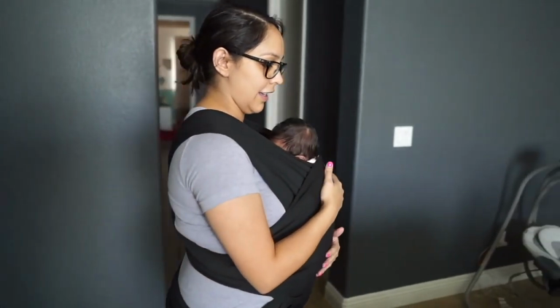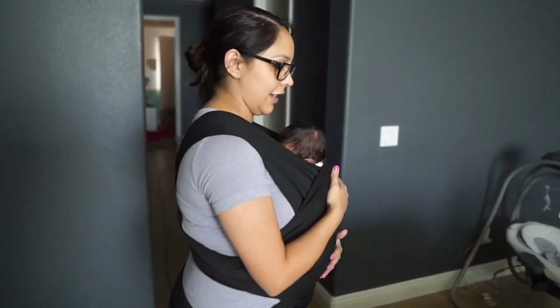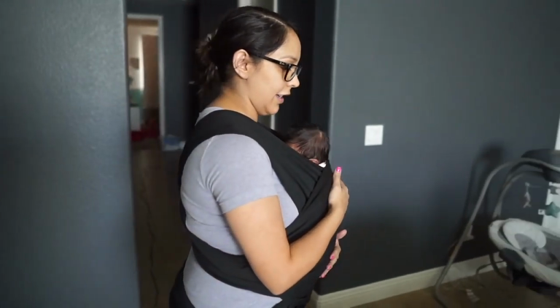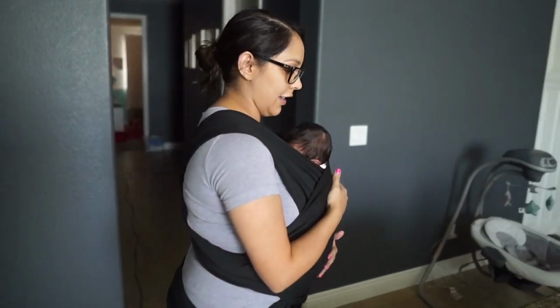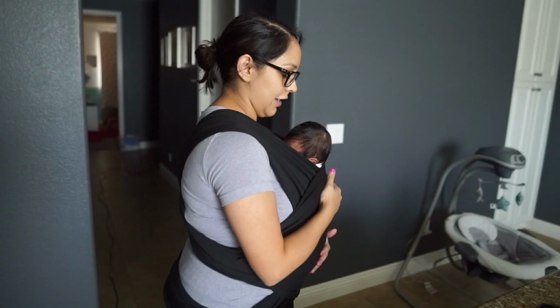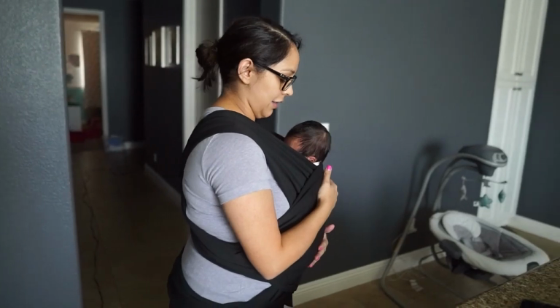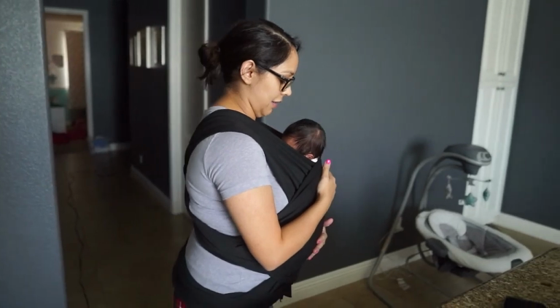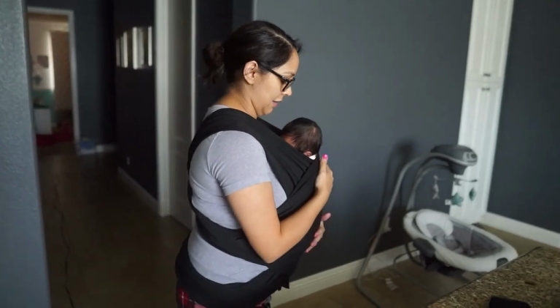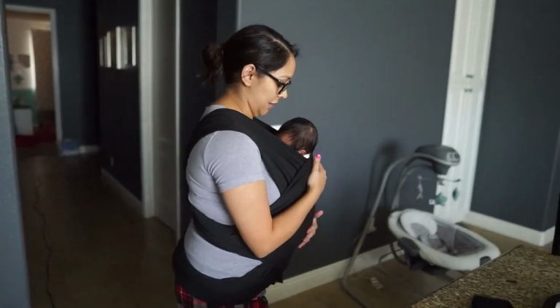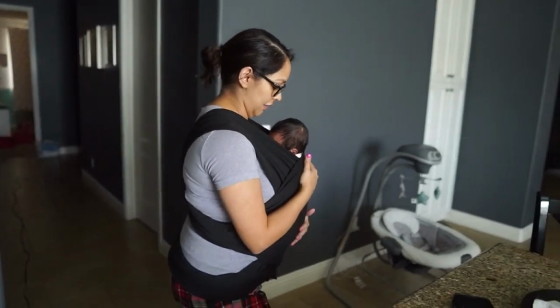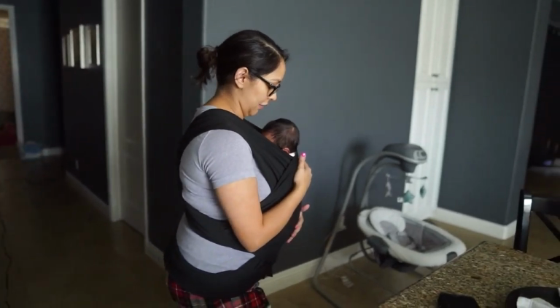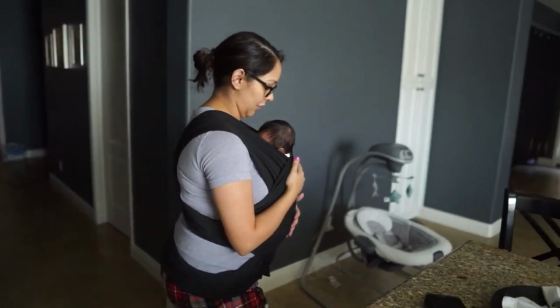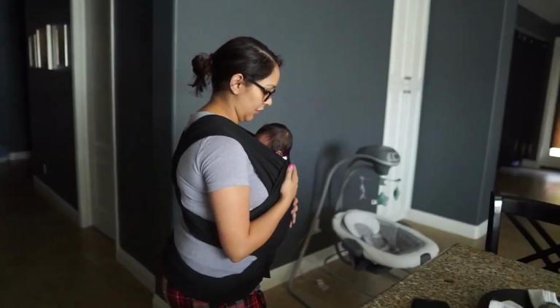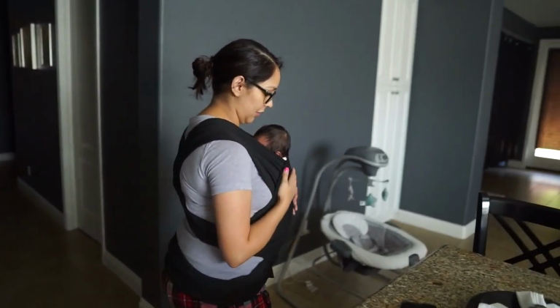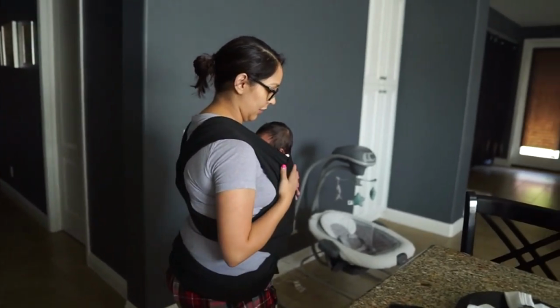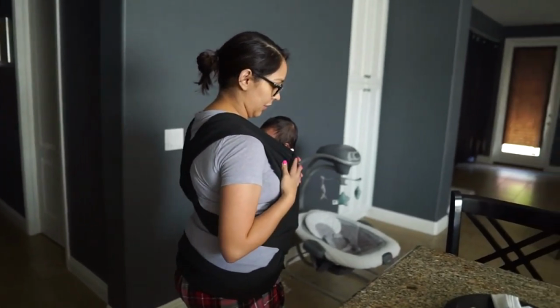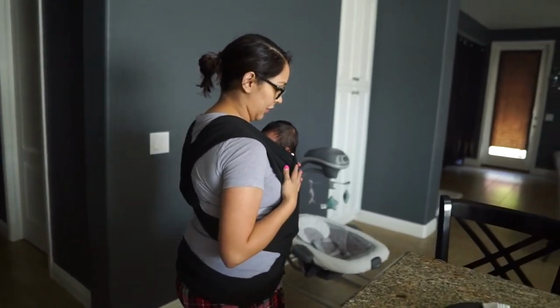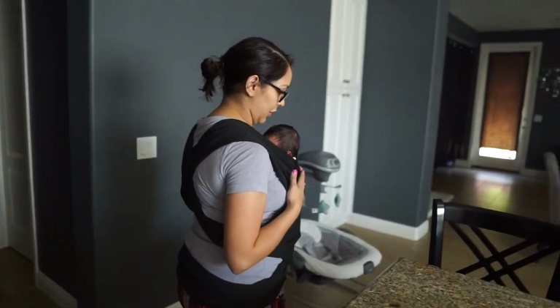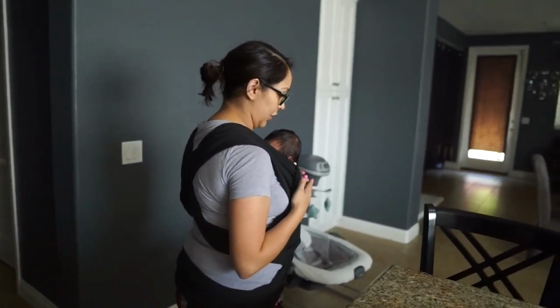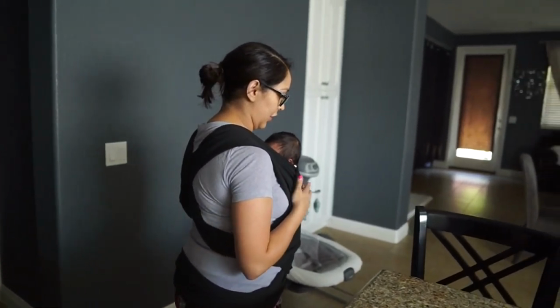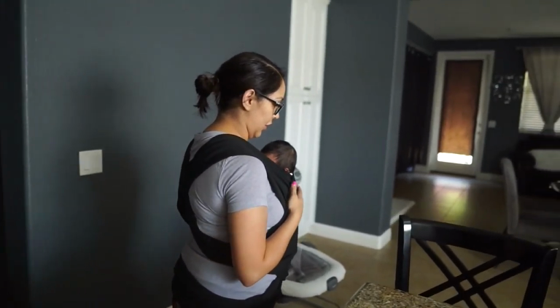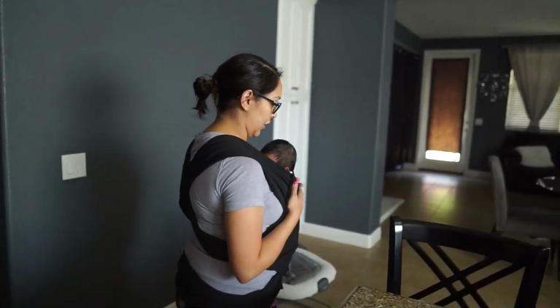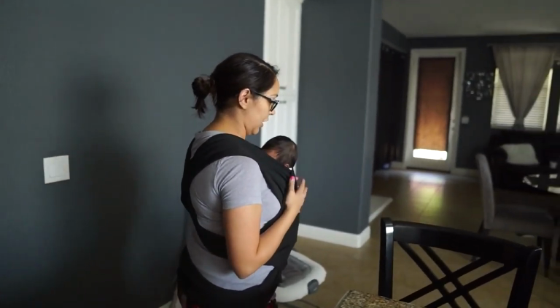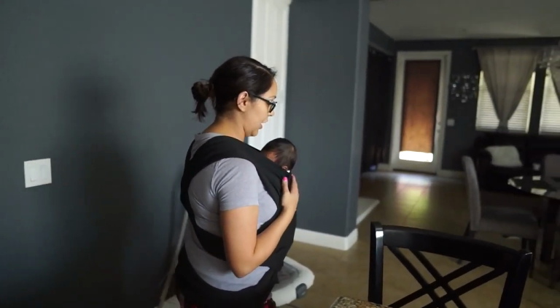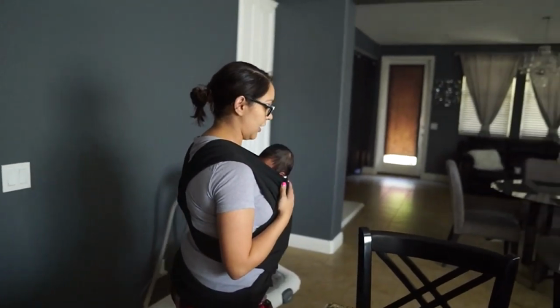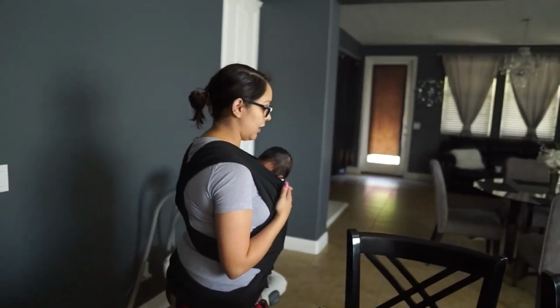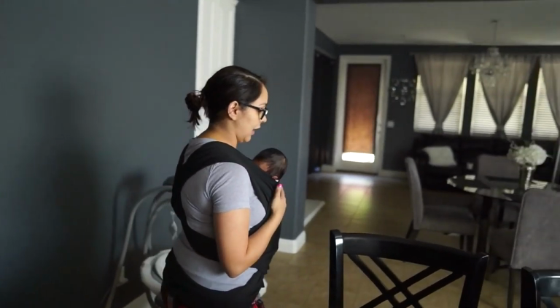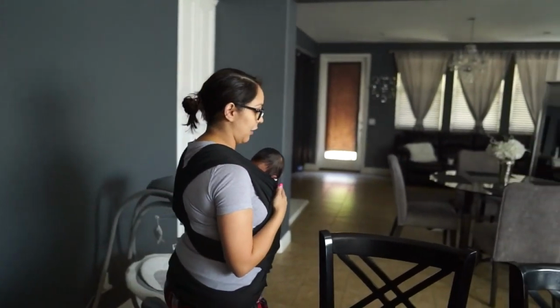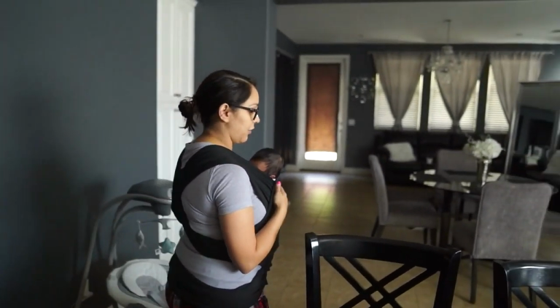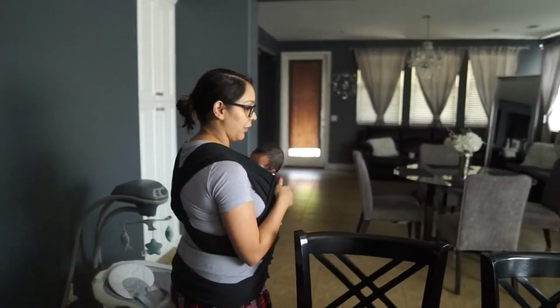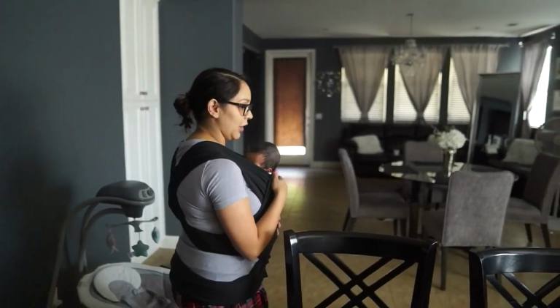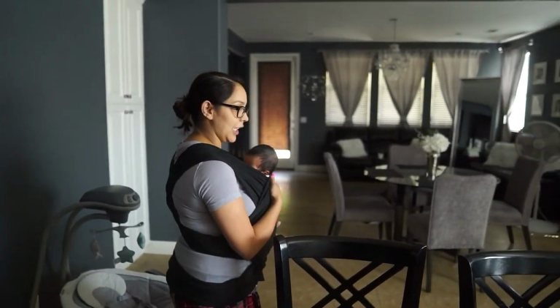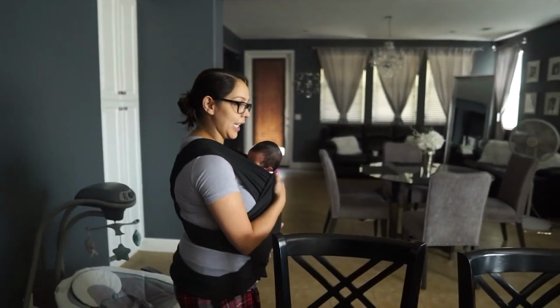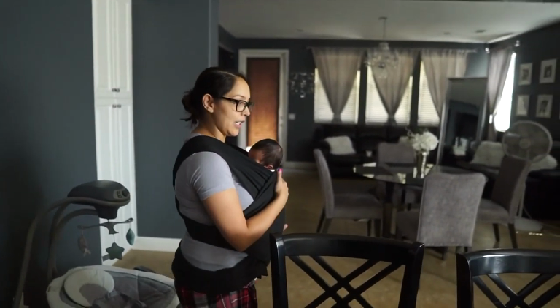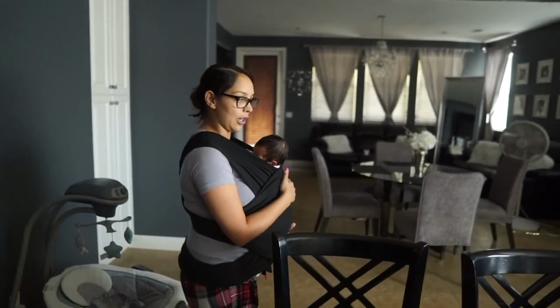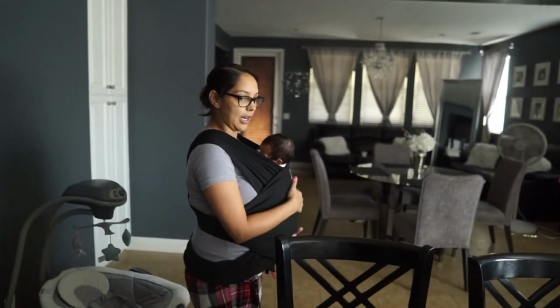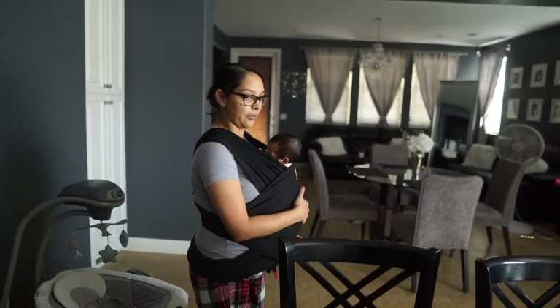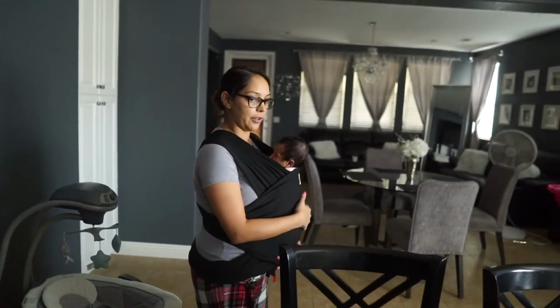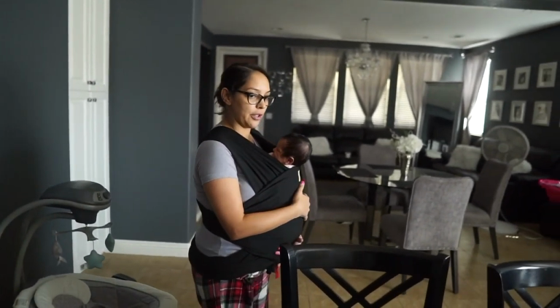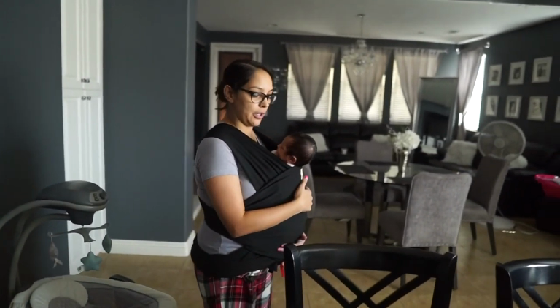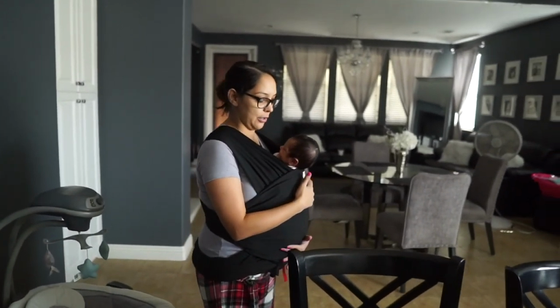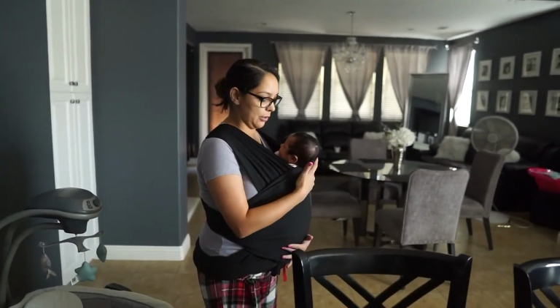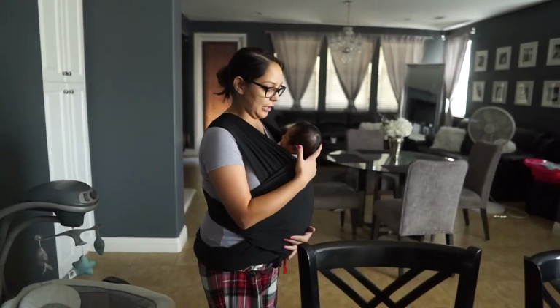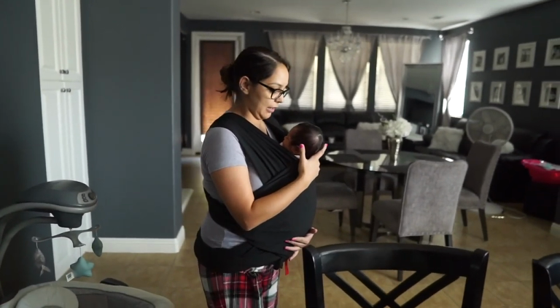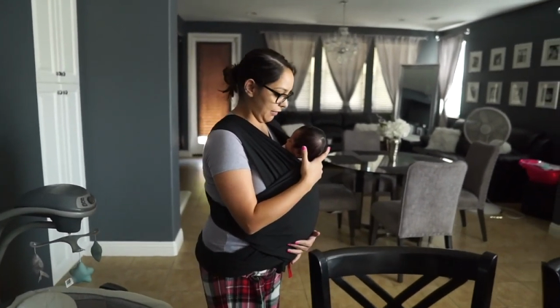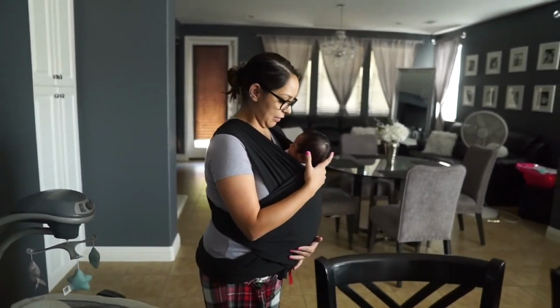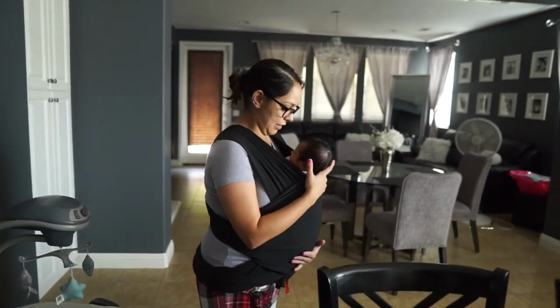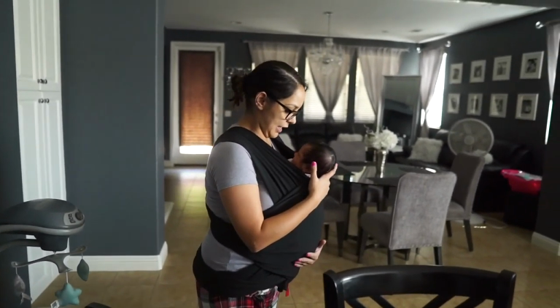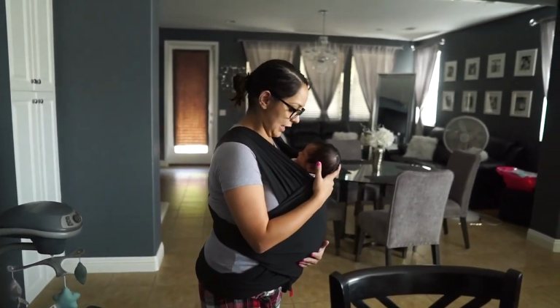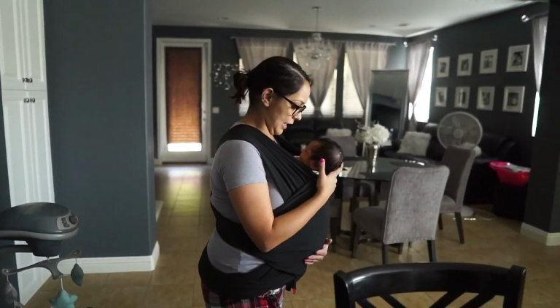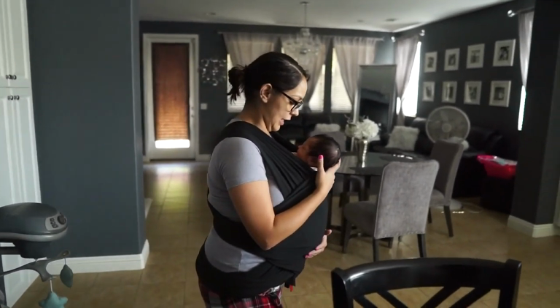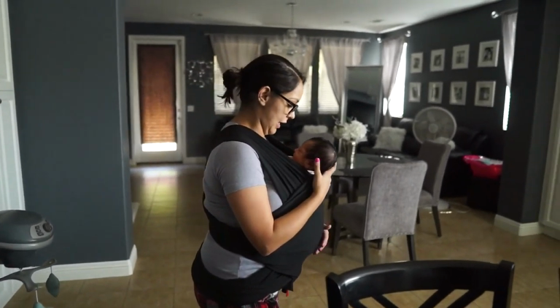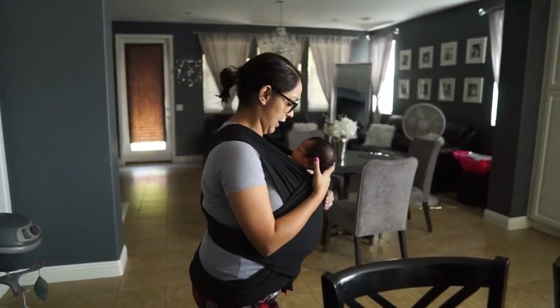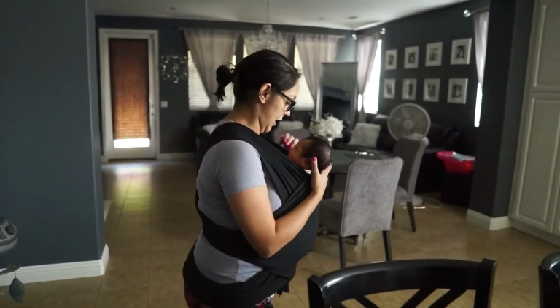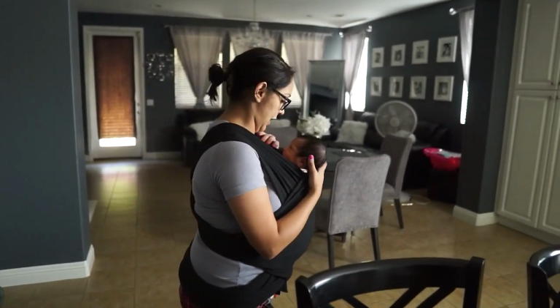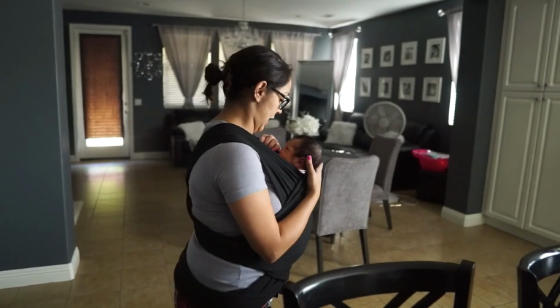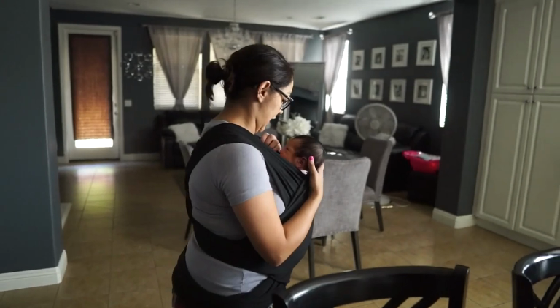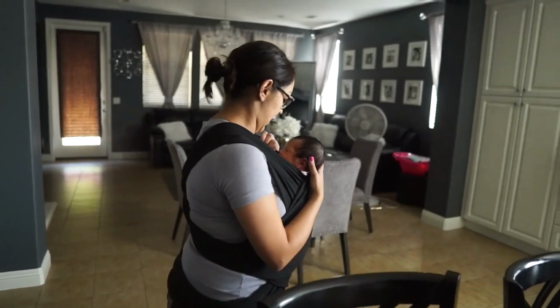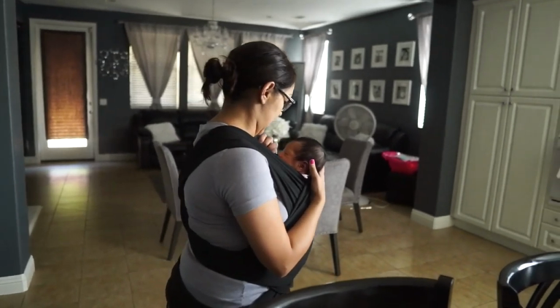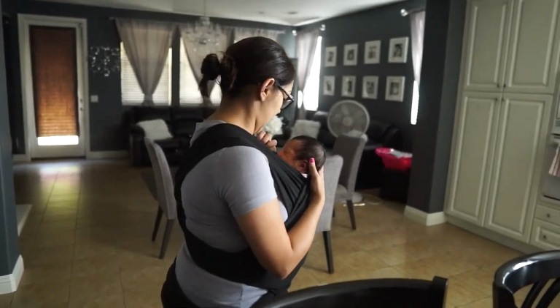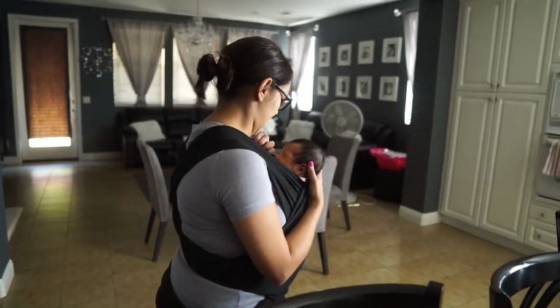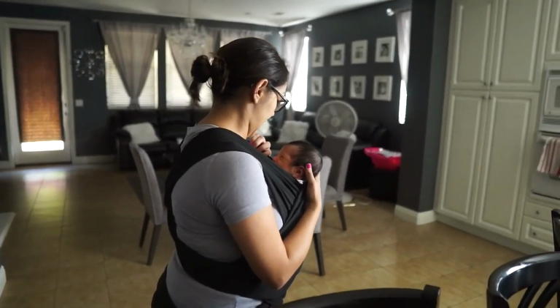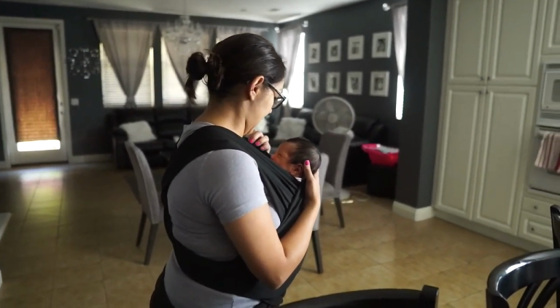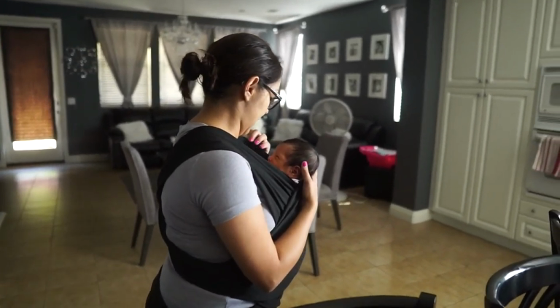How does that feel? Good. I don't feel like she's loose. I feel nice and tight.